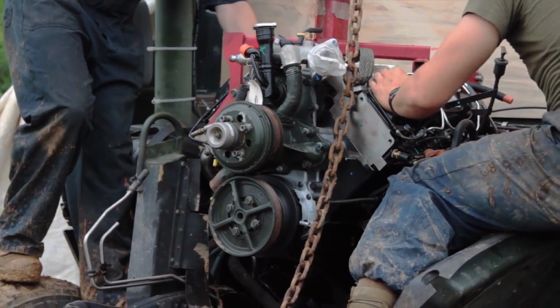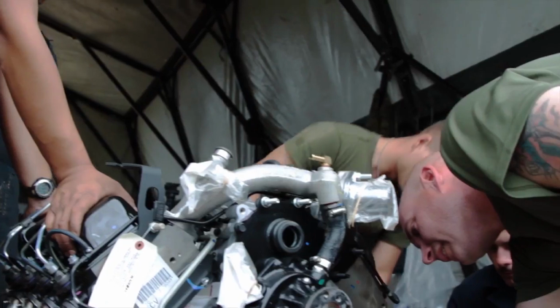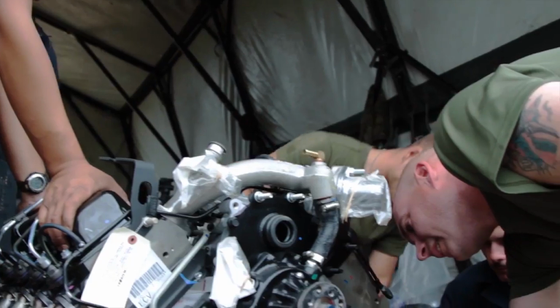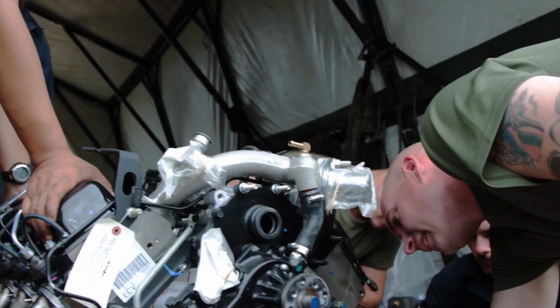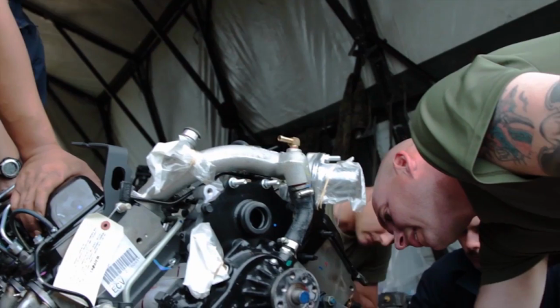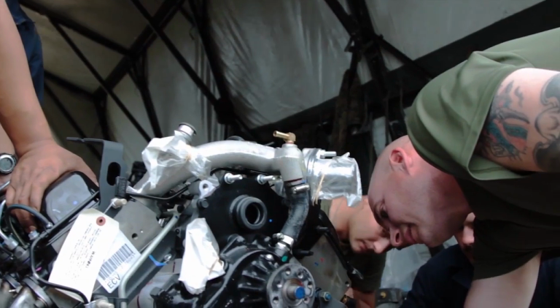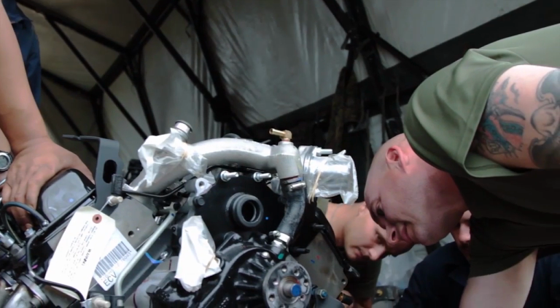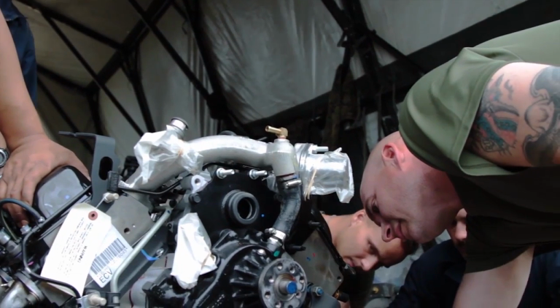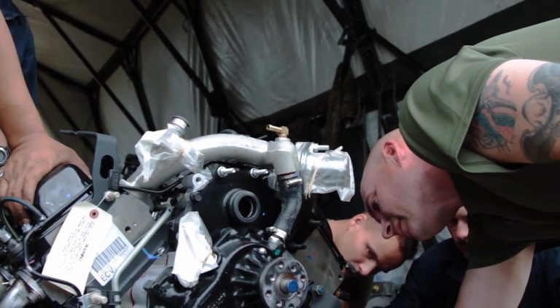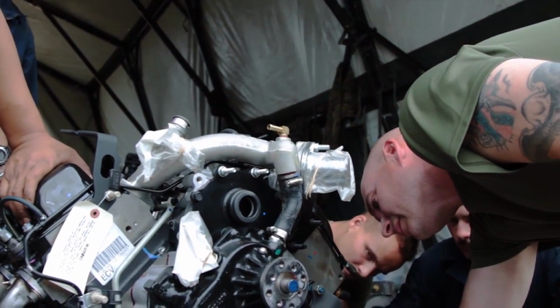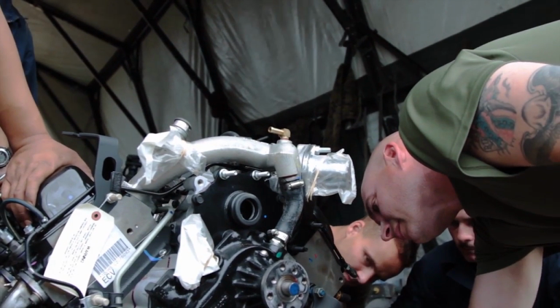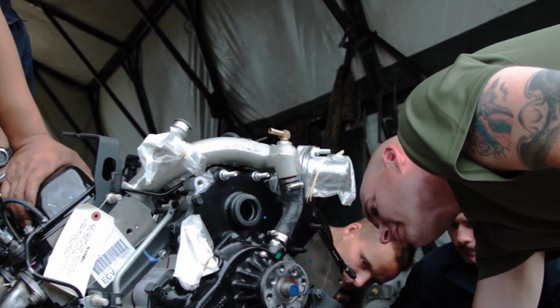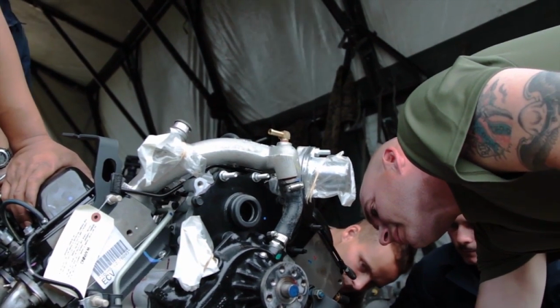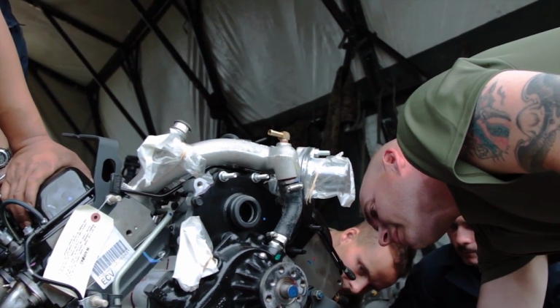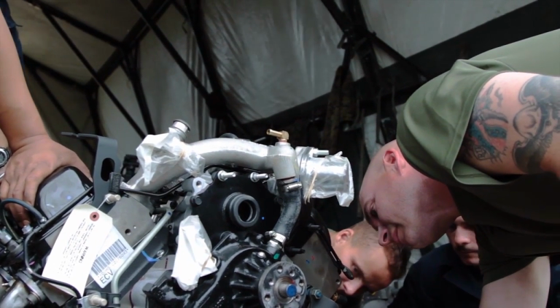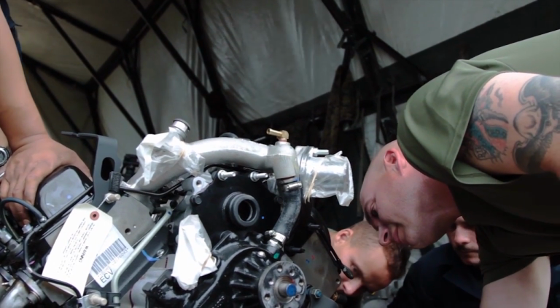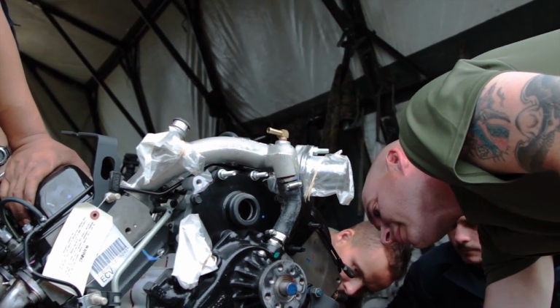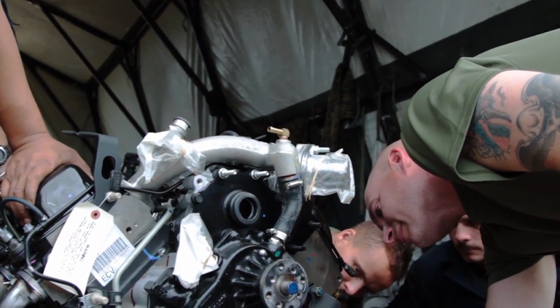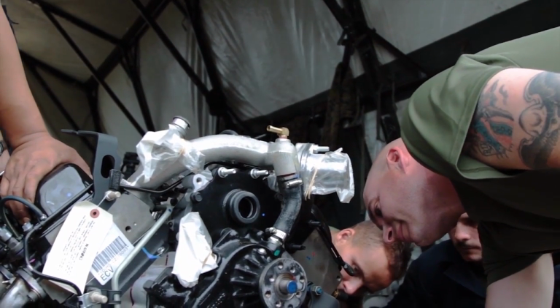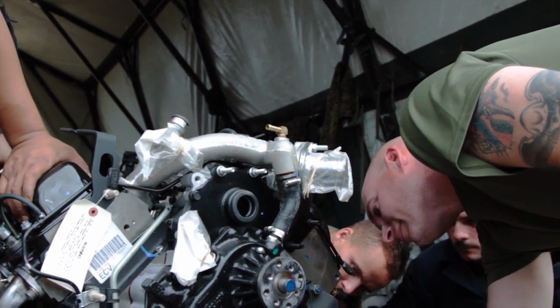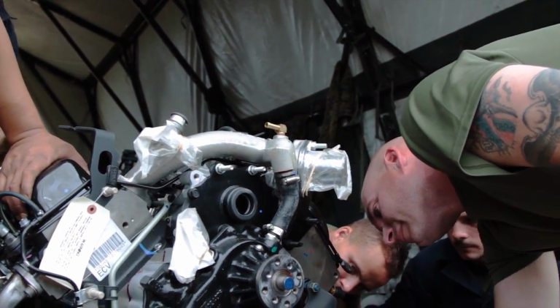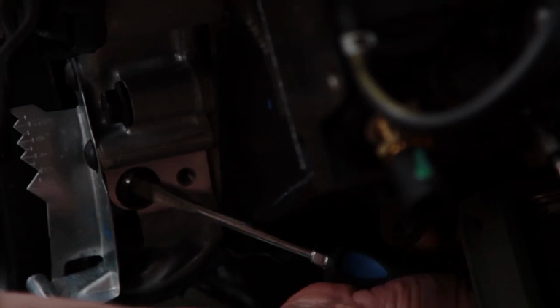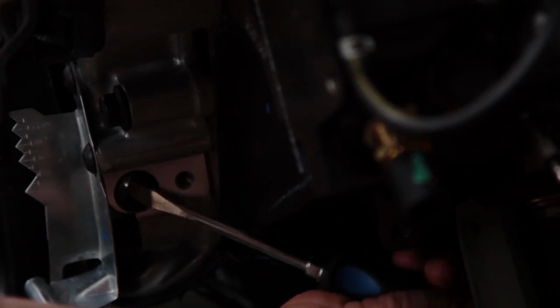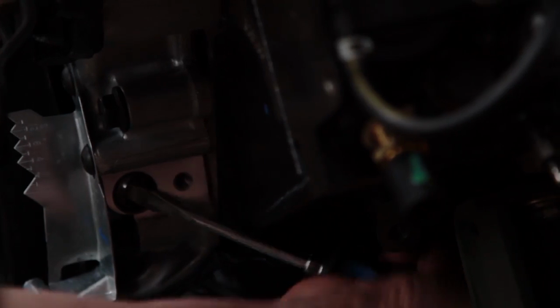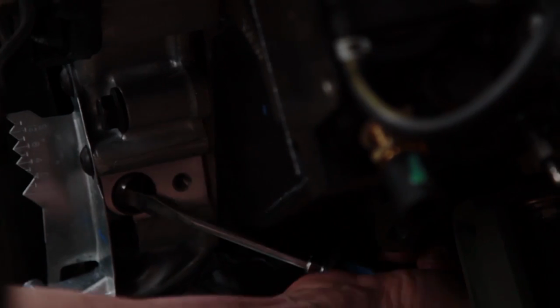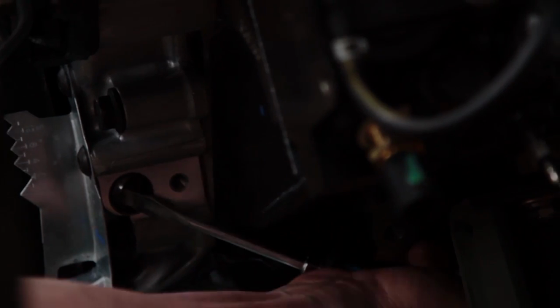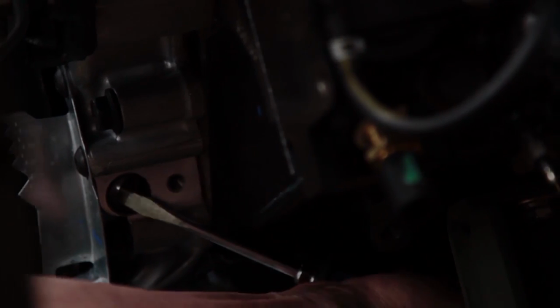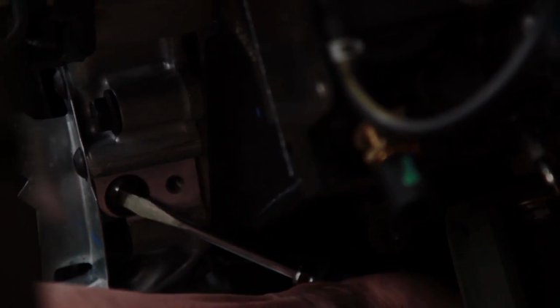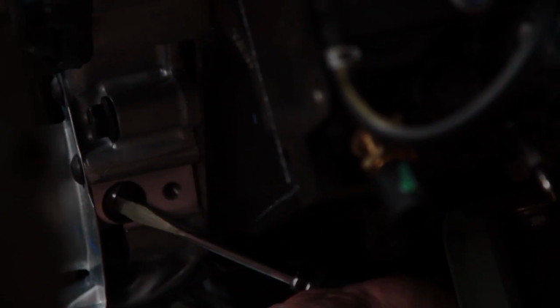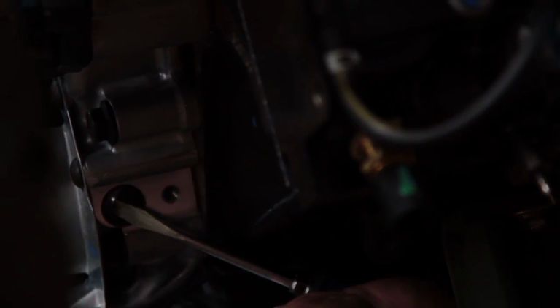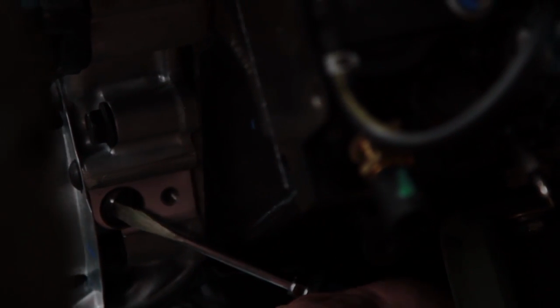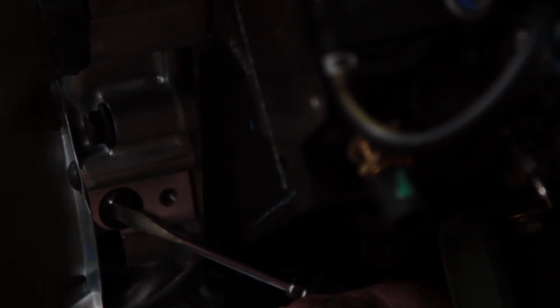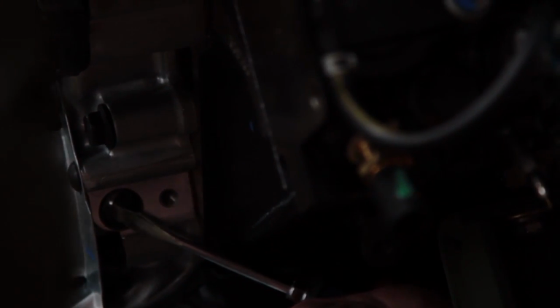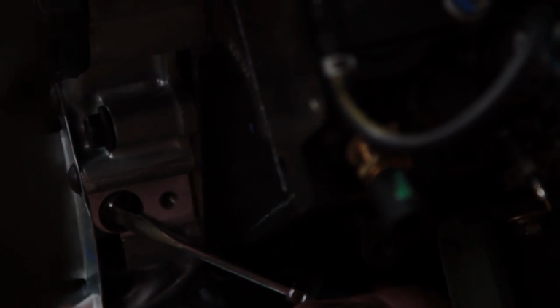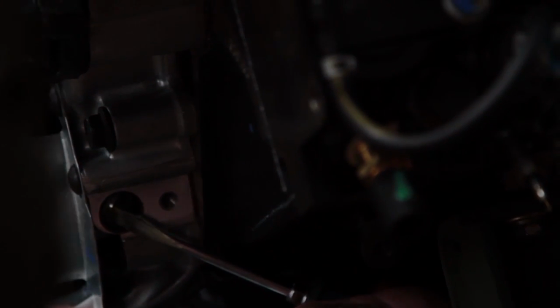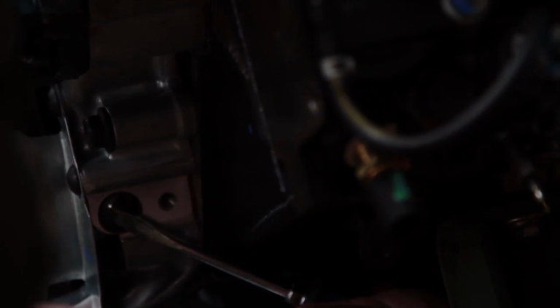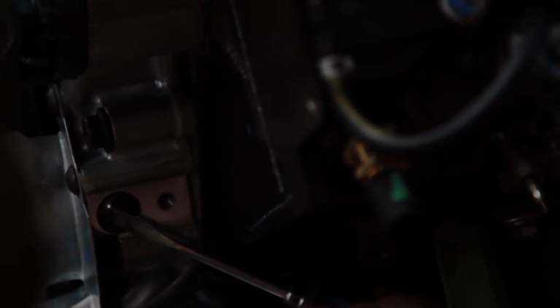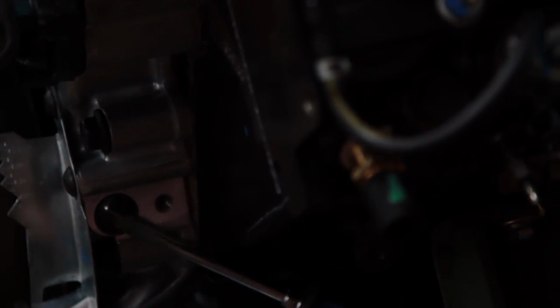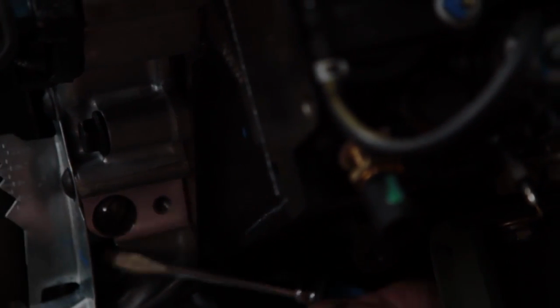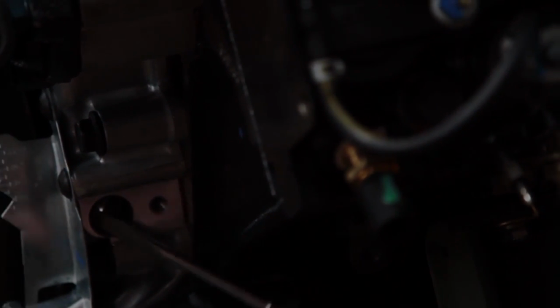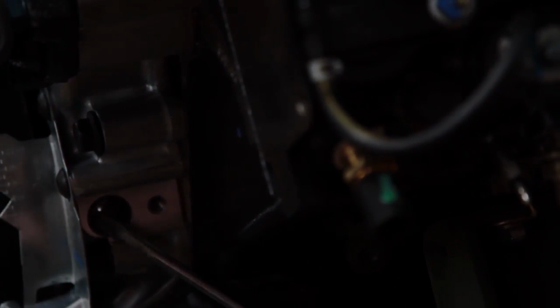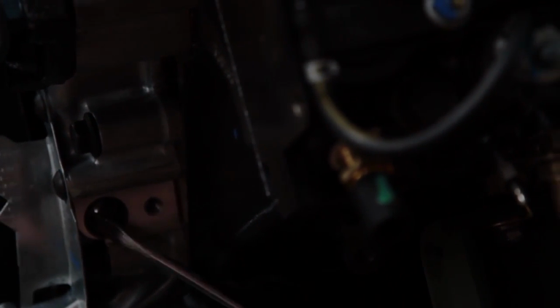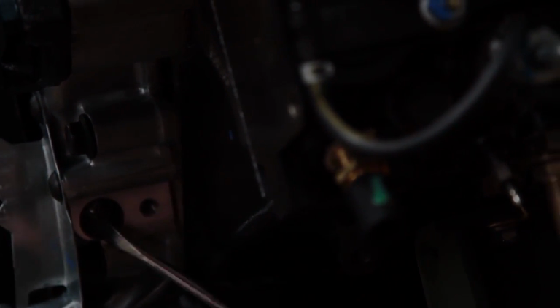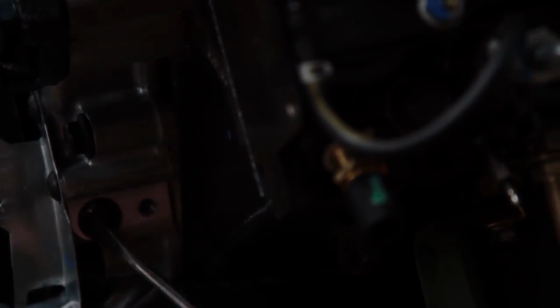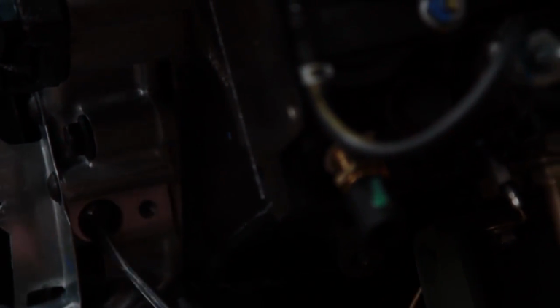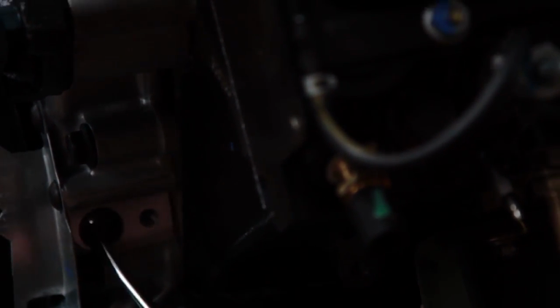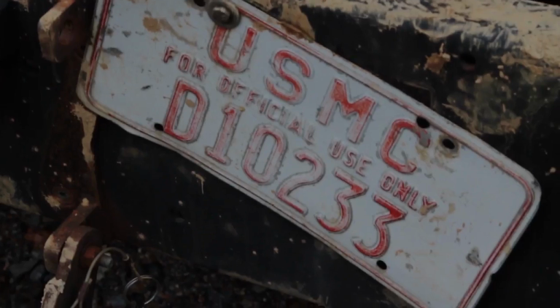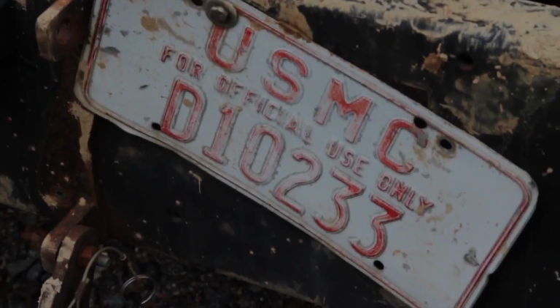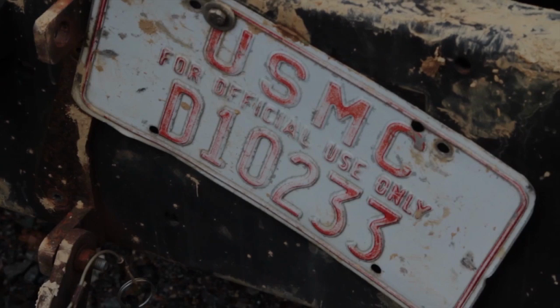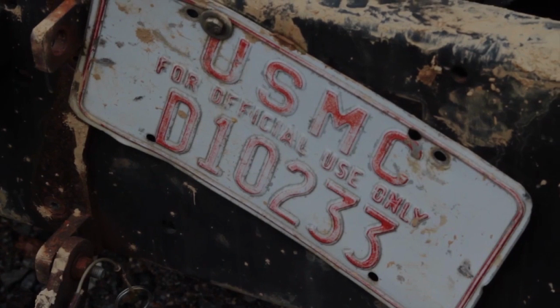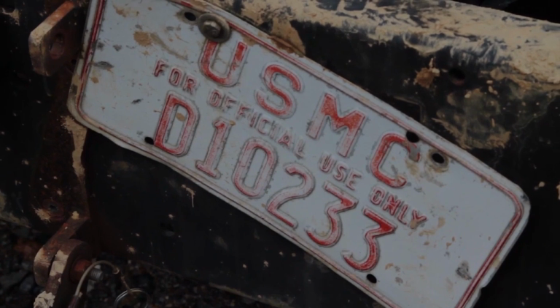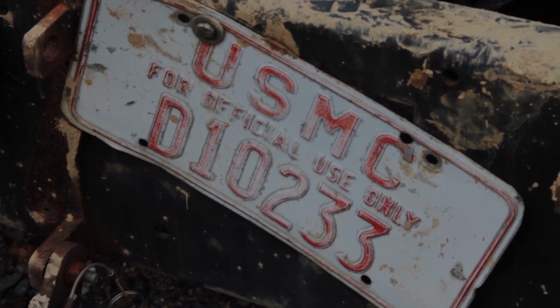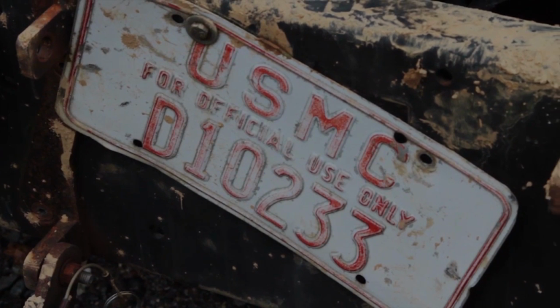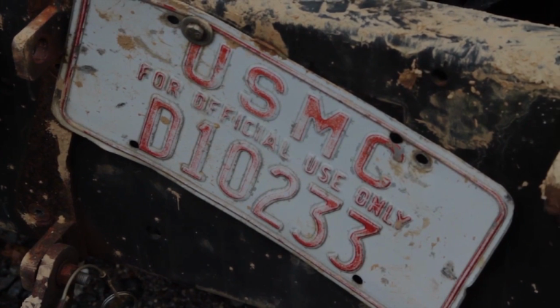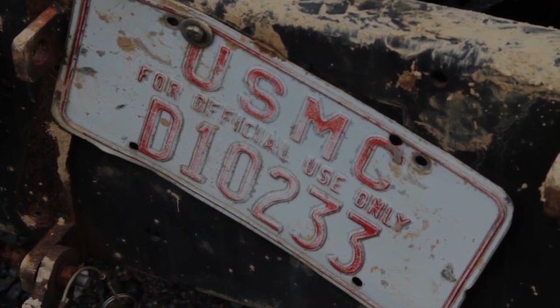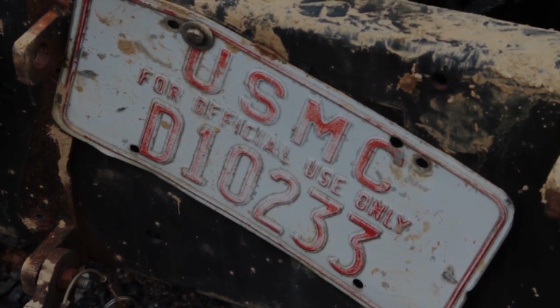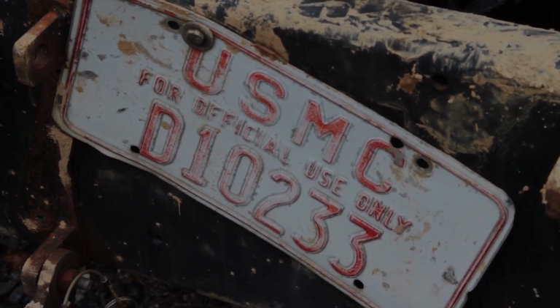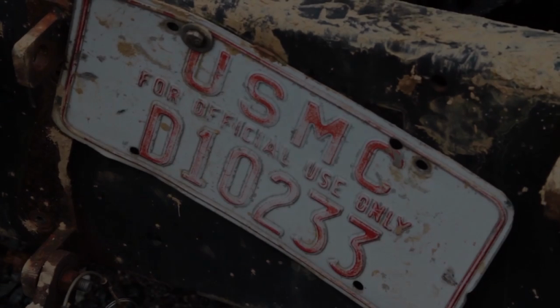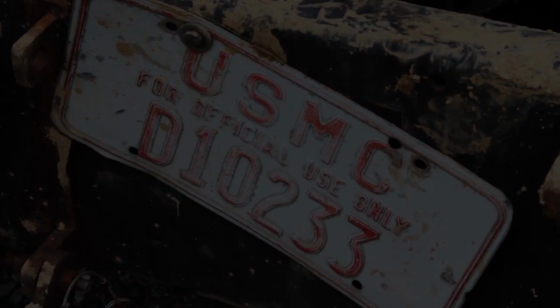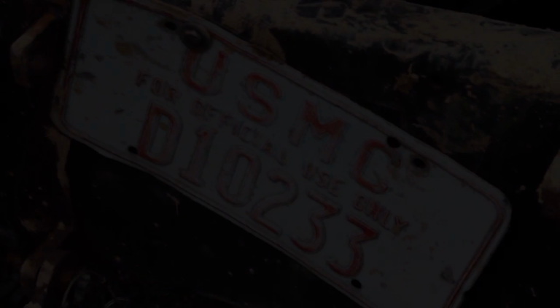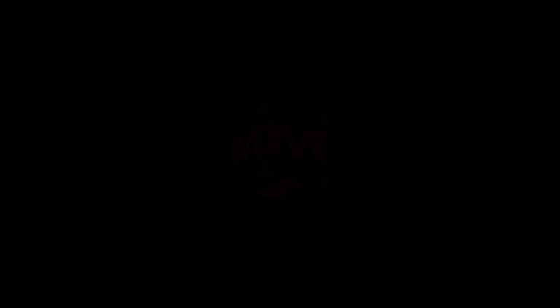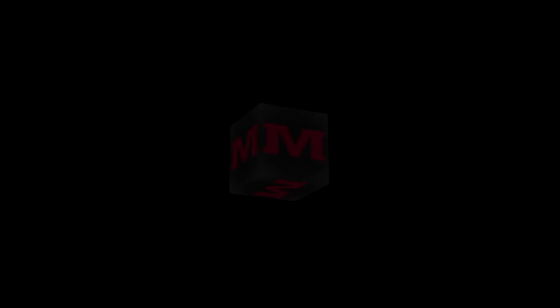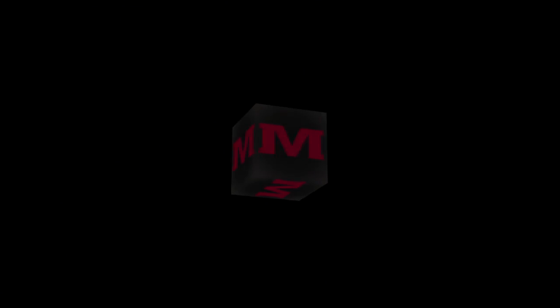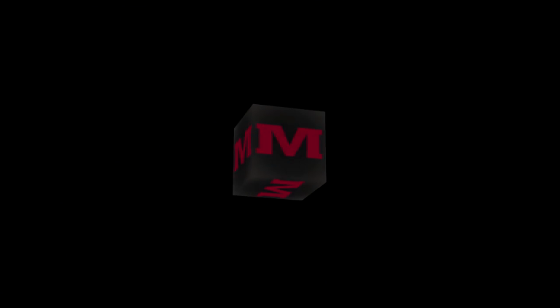Coming to Korea with 12th Marines has been pretty interesting. It's been fun so far — hopefully the weather will break and we'll get some good sunlight and dry everything up.